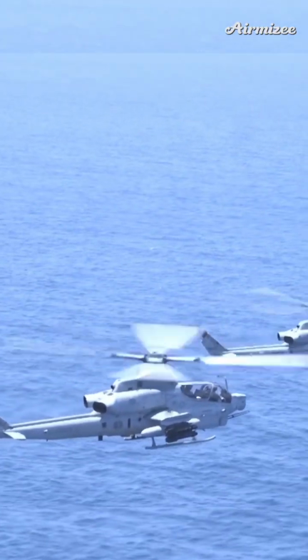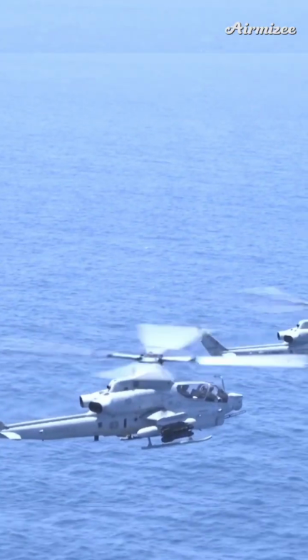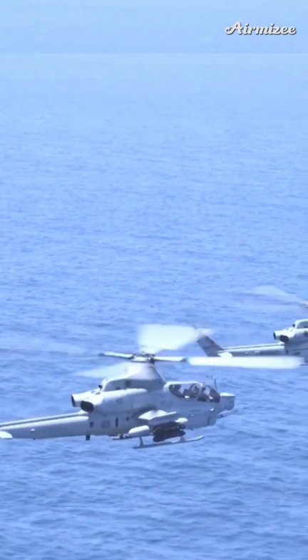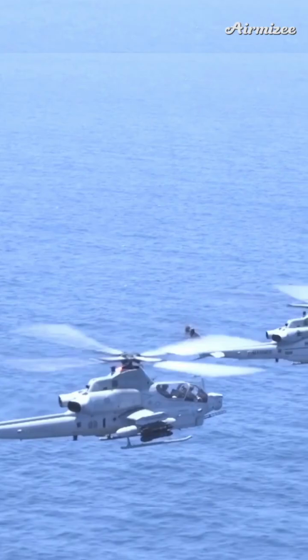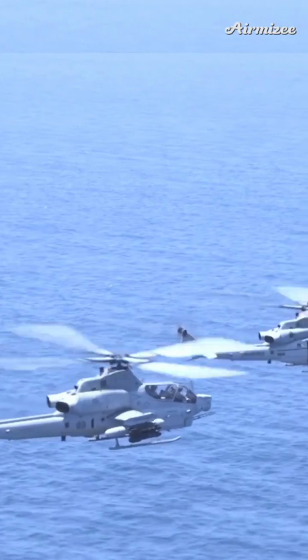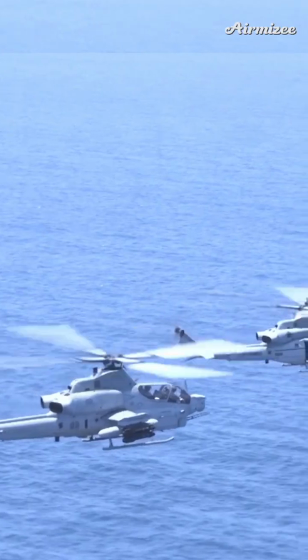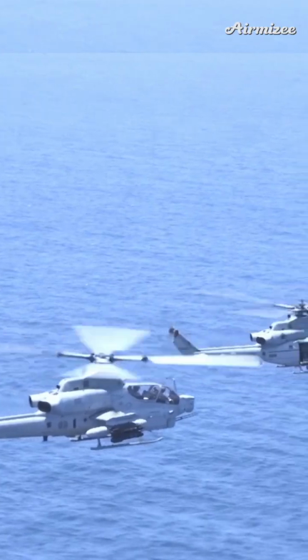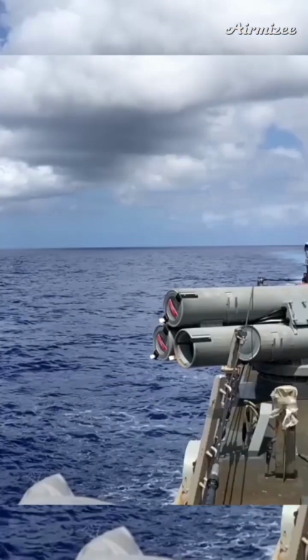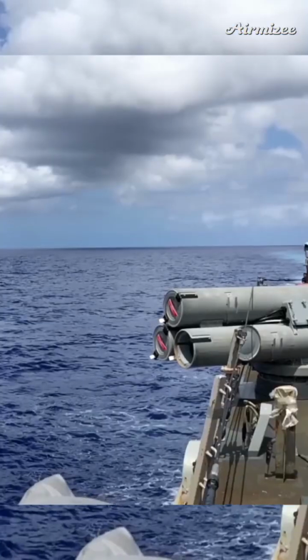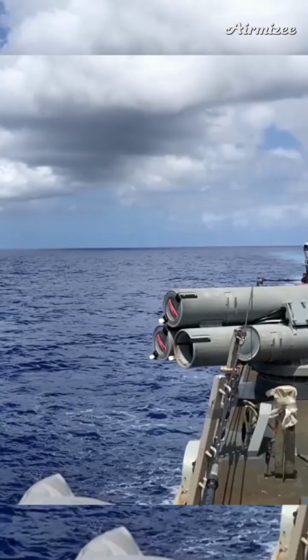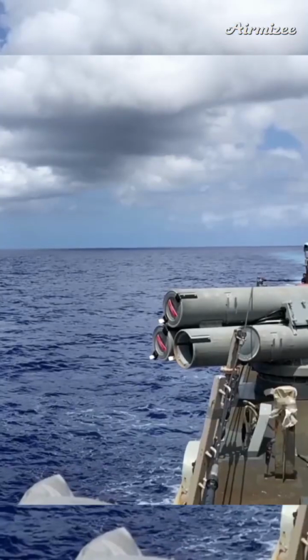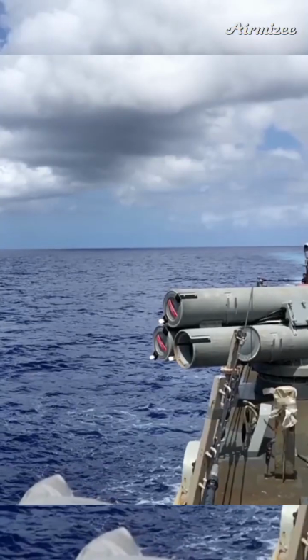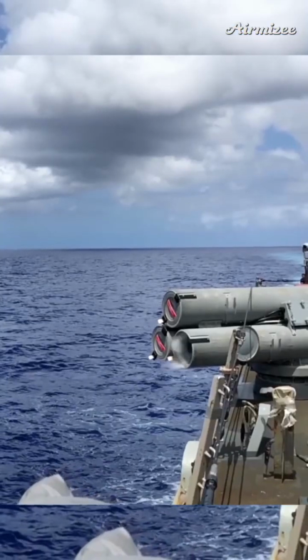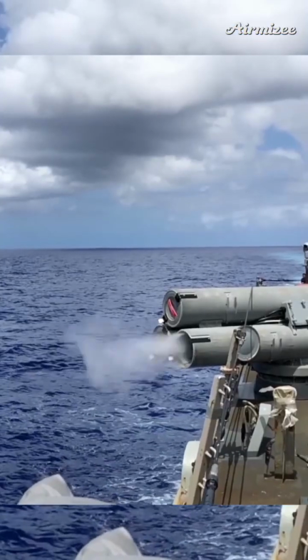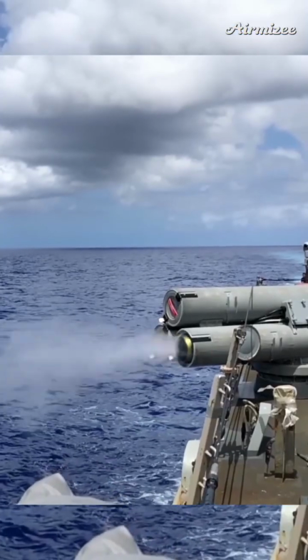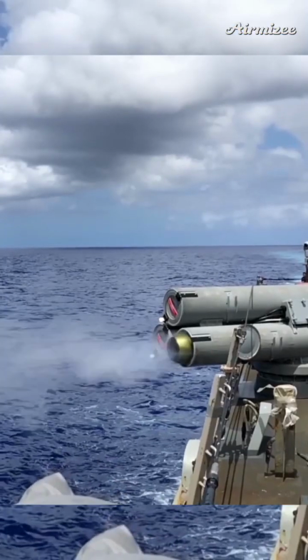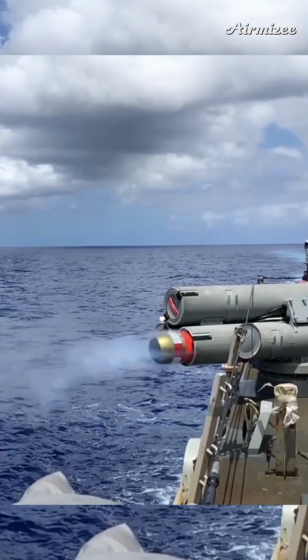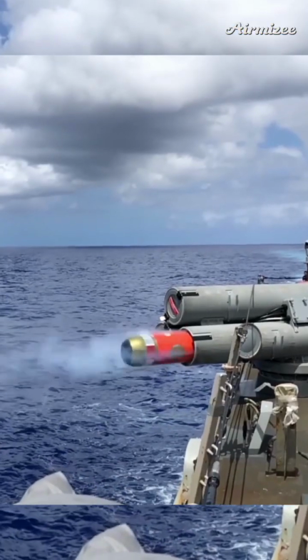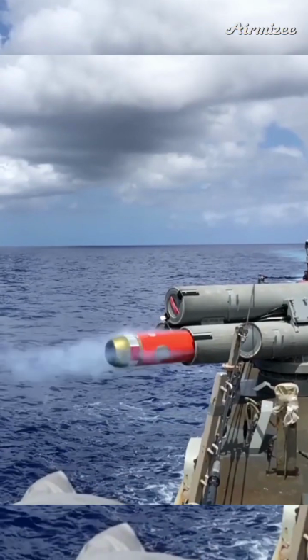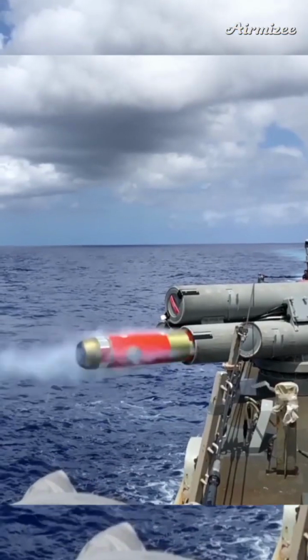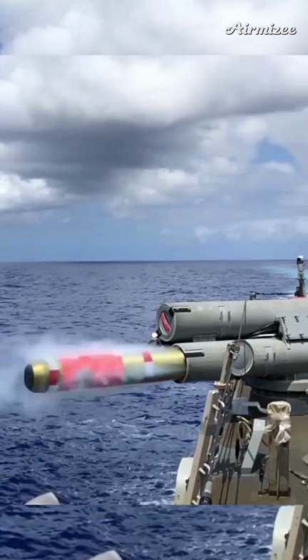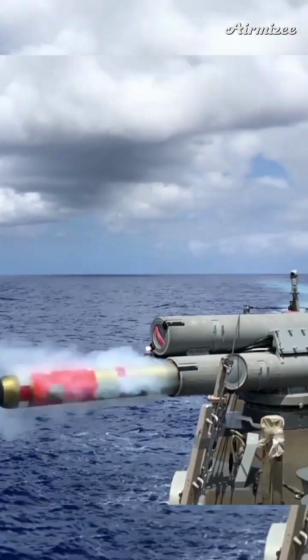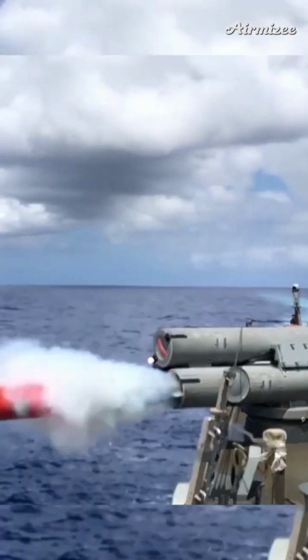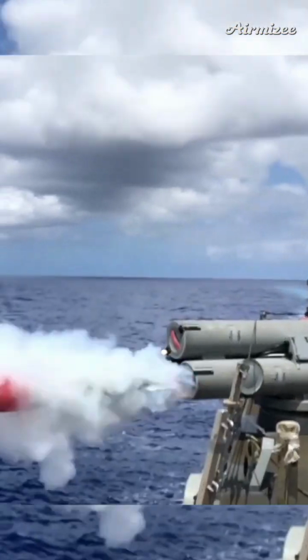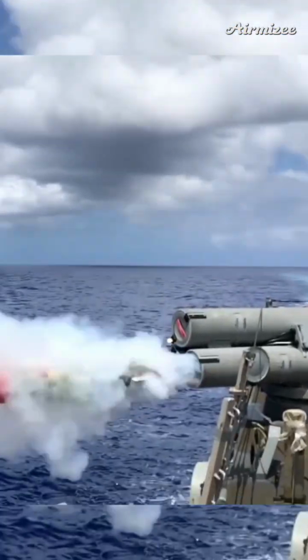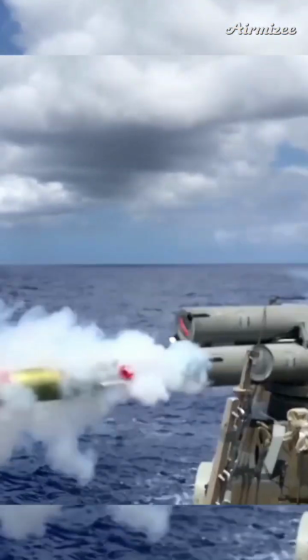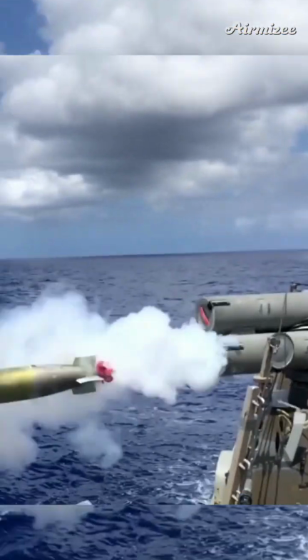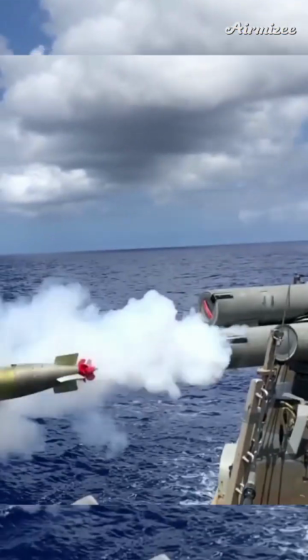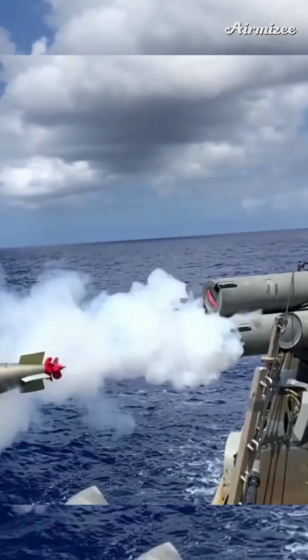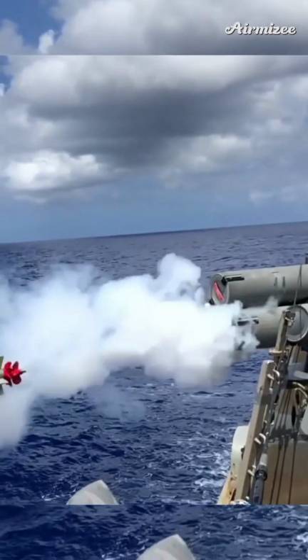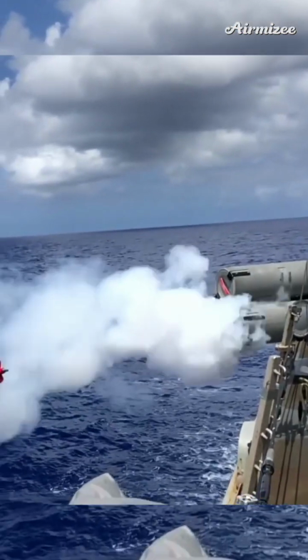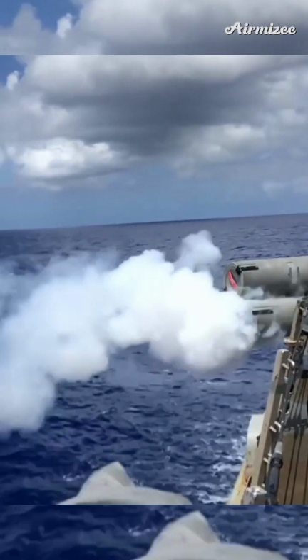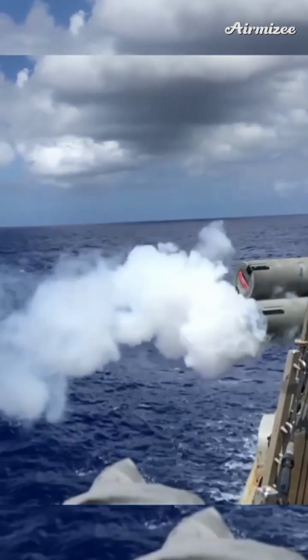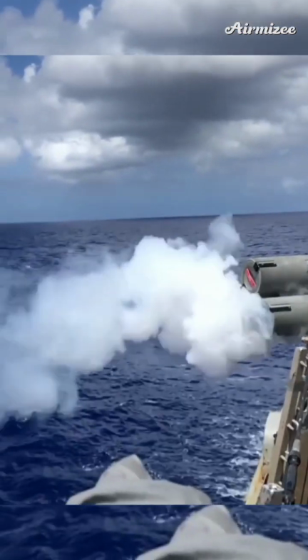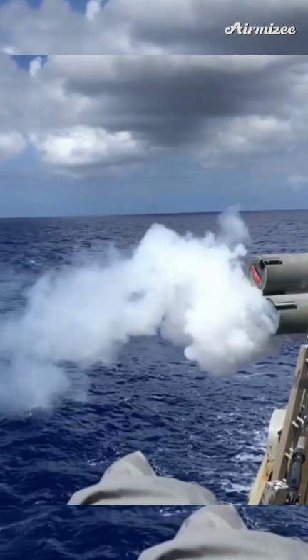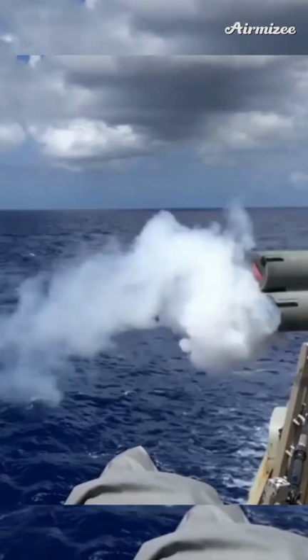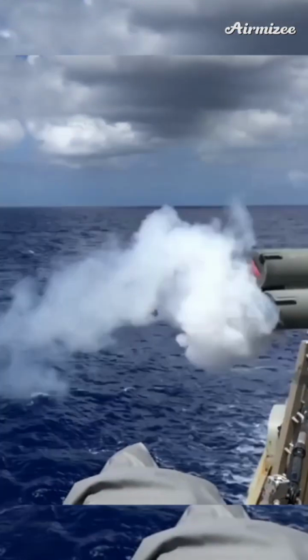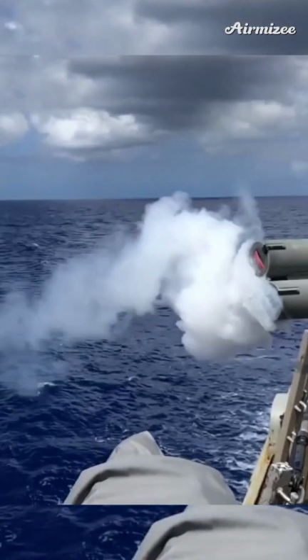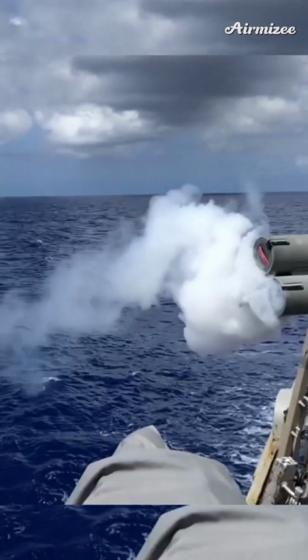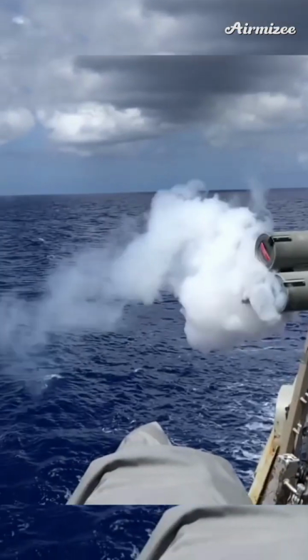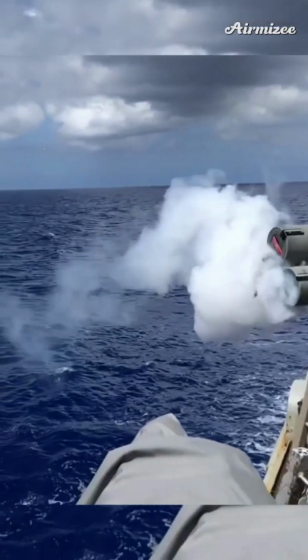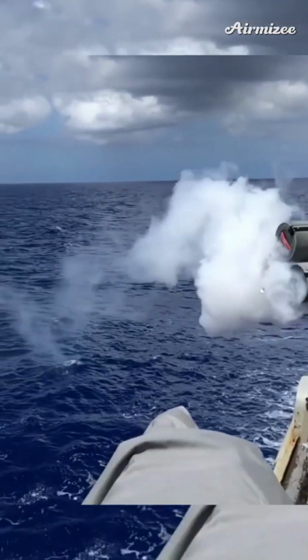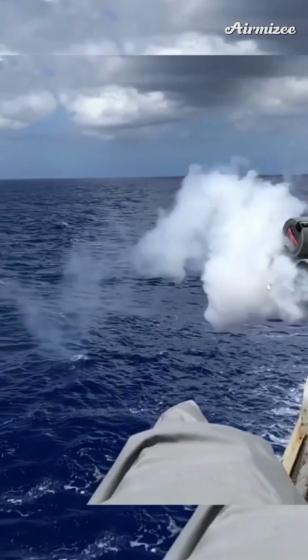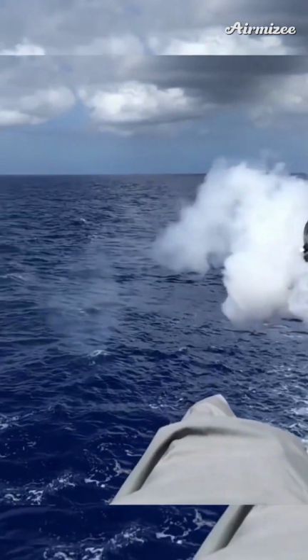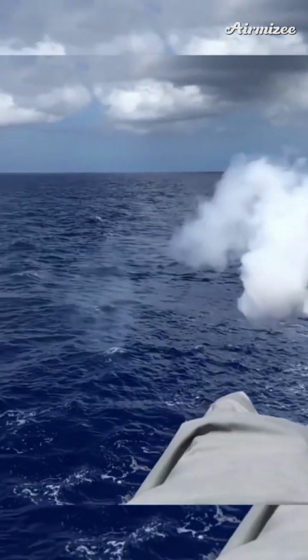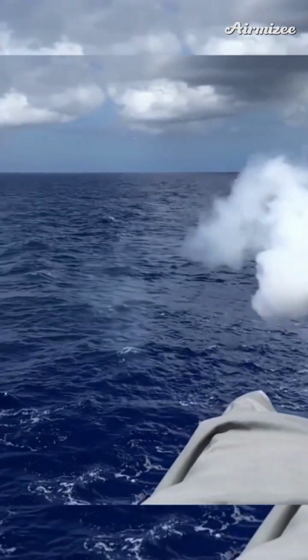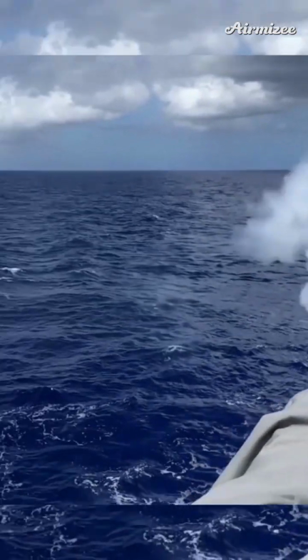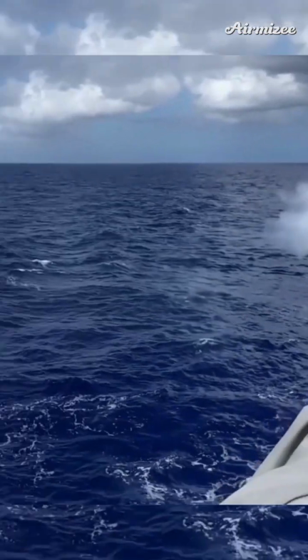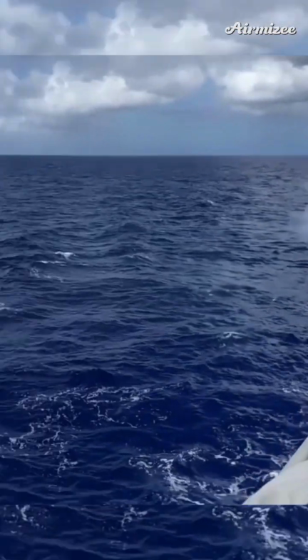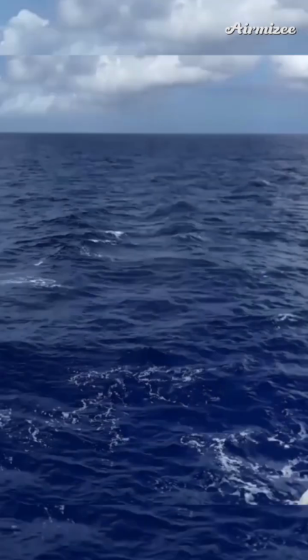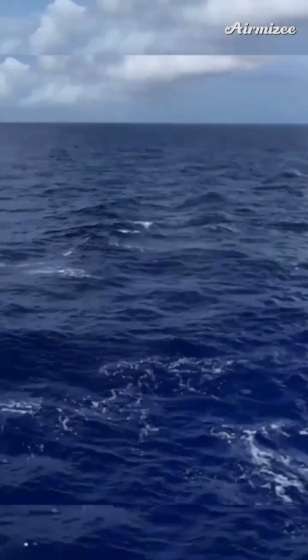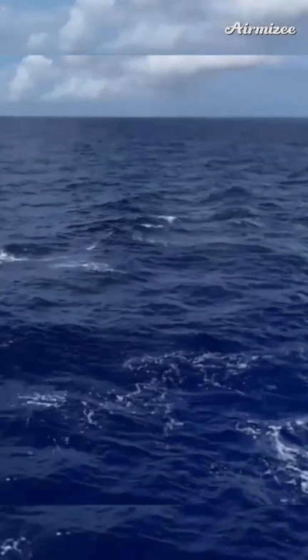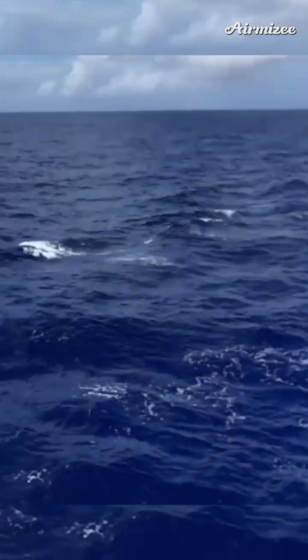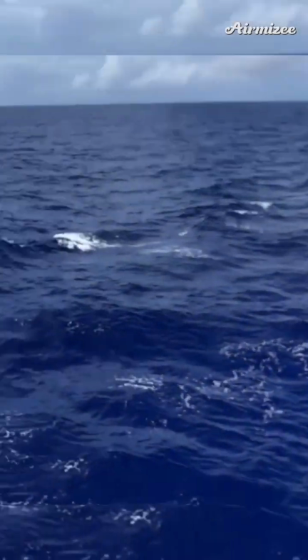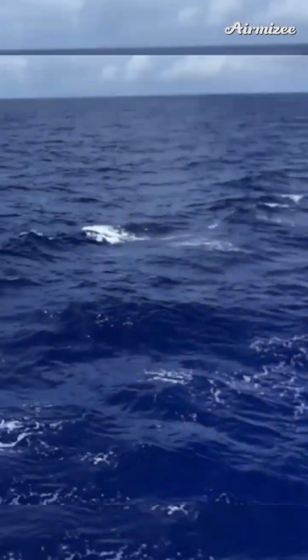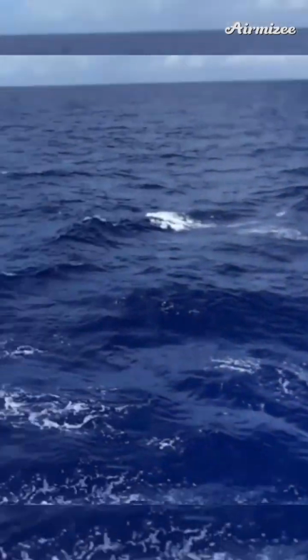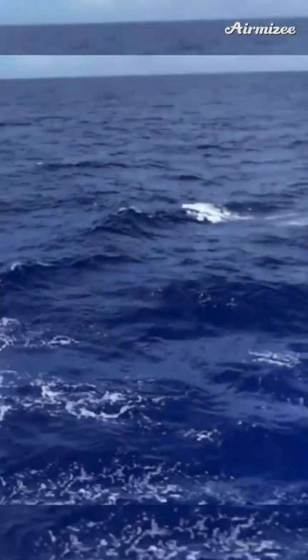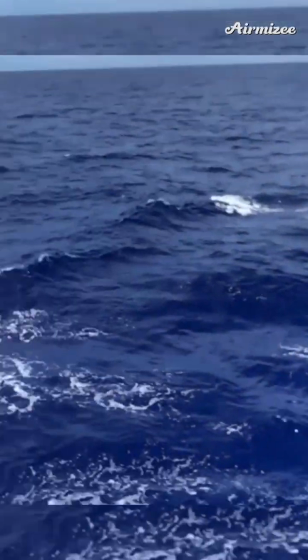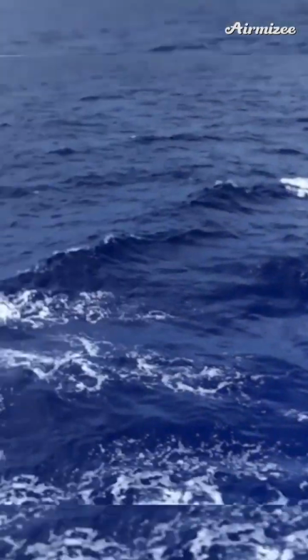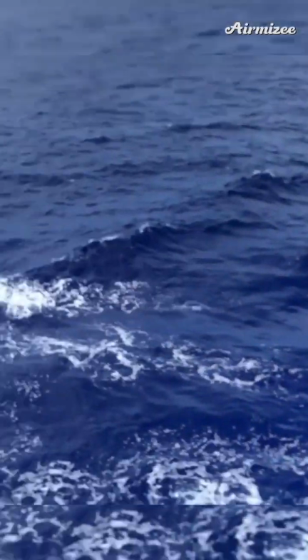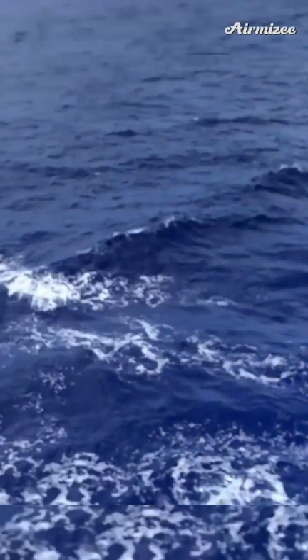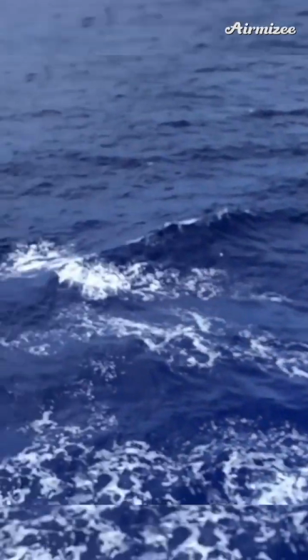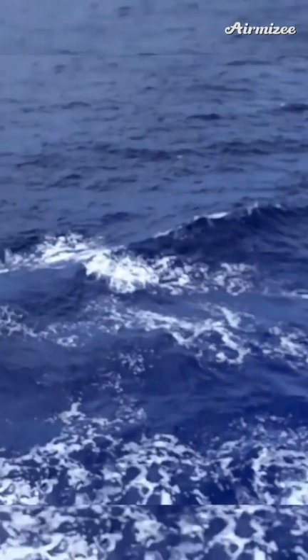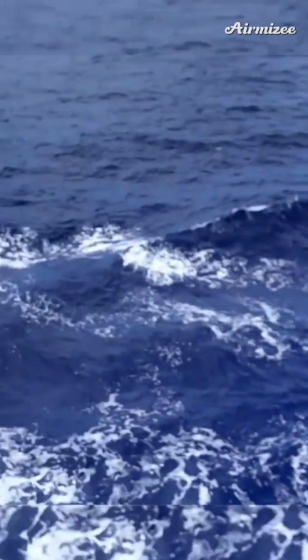Destroyers are armed with anti-submarine torpedoes, which are designed specifically to engage and destroy submarines.